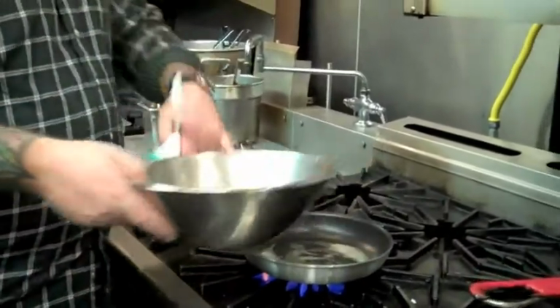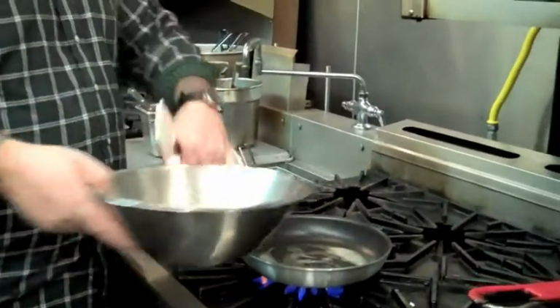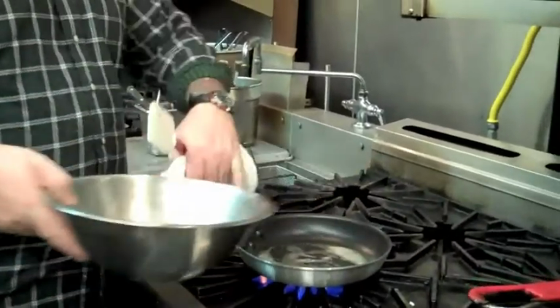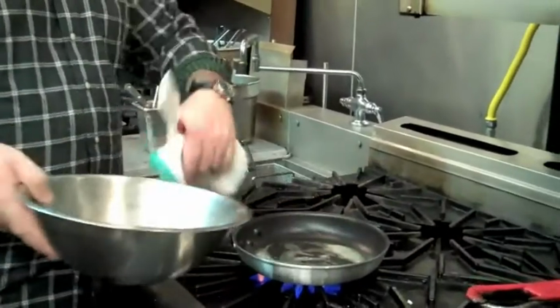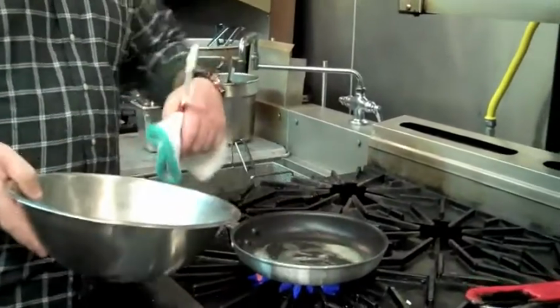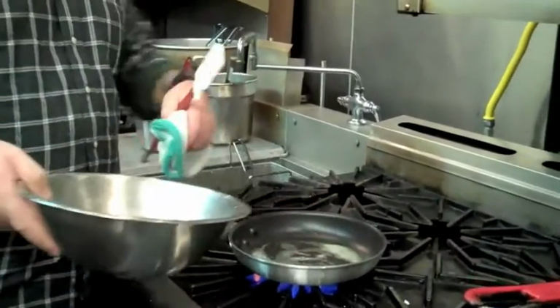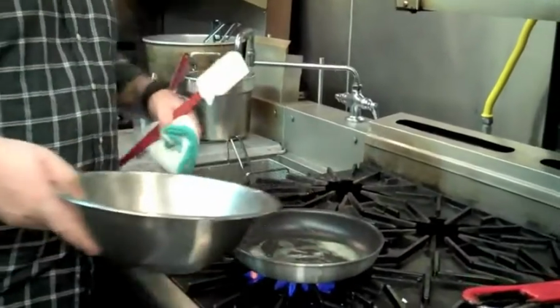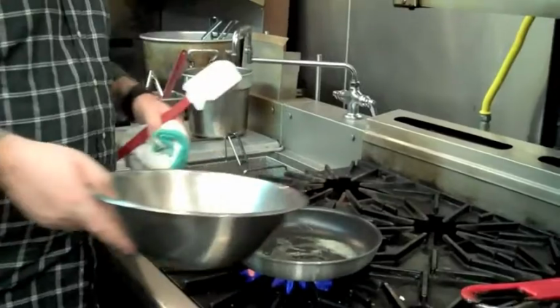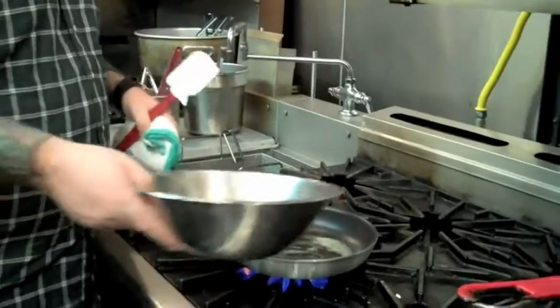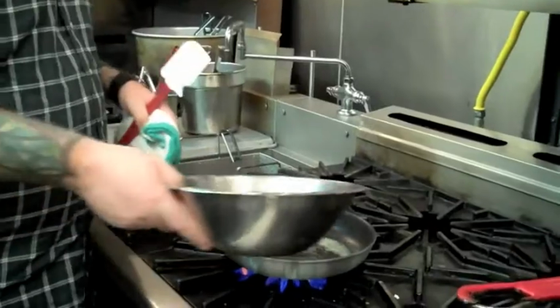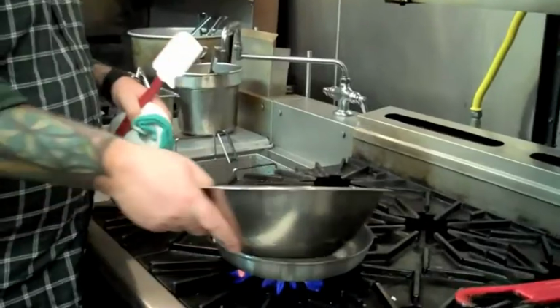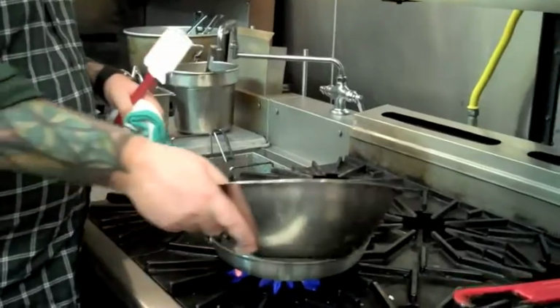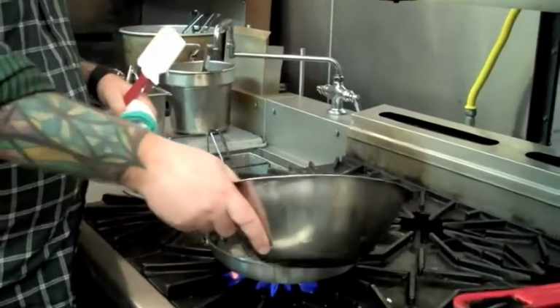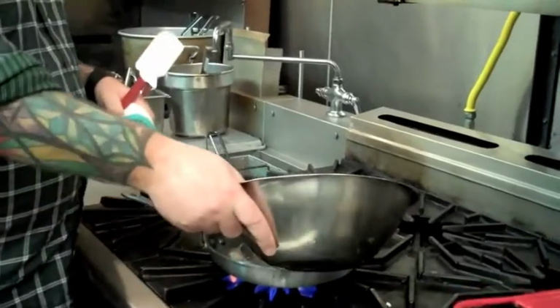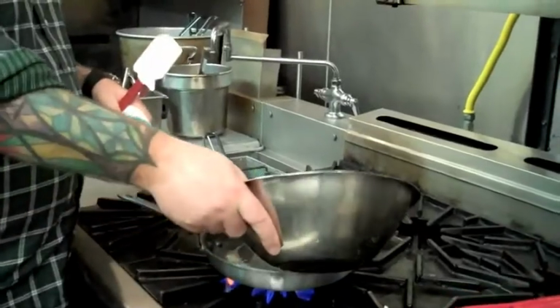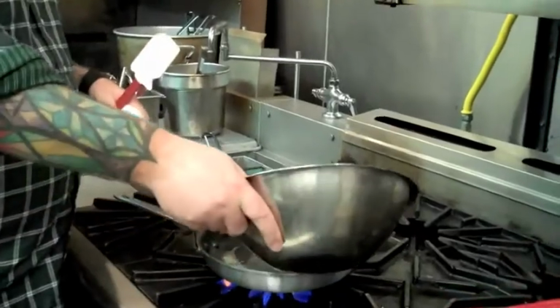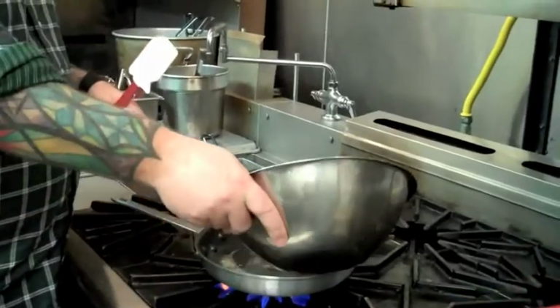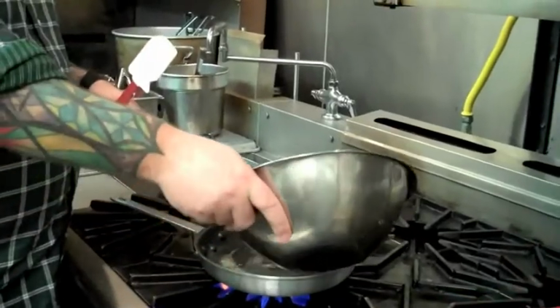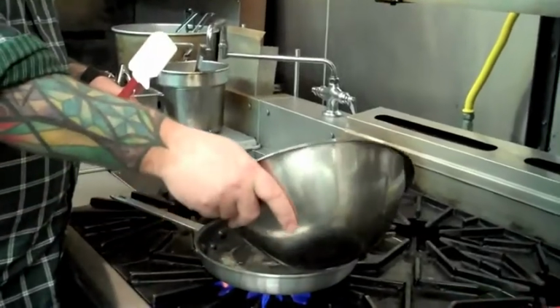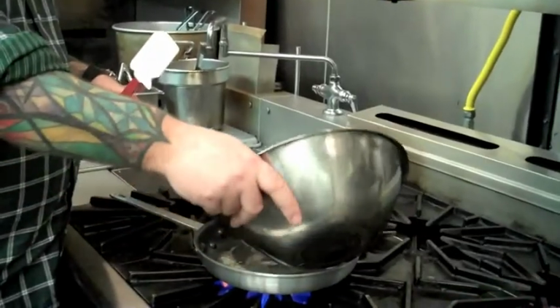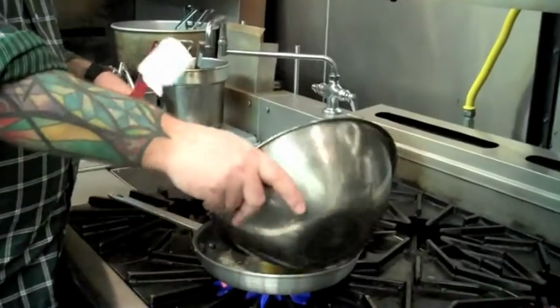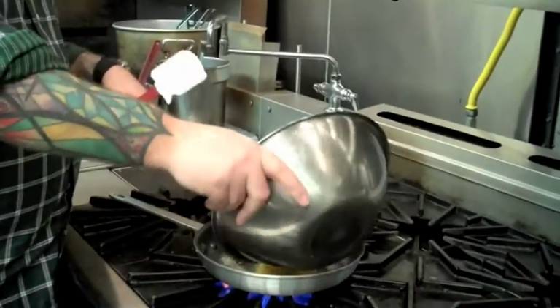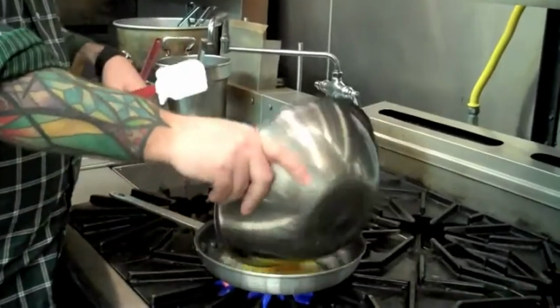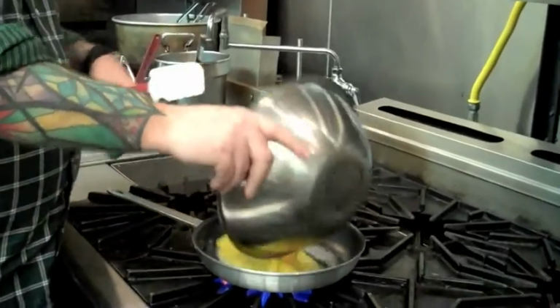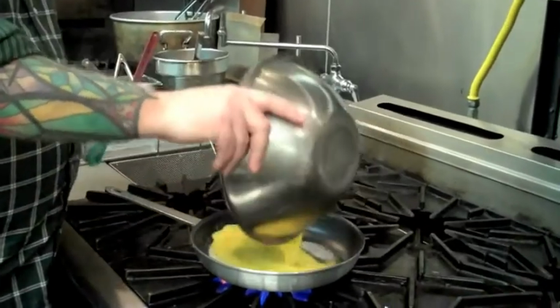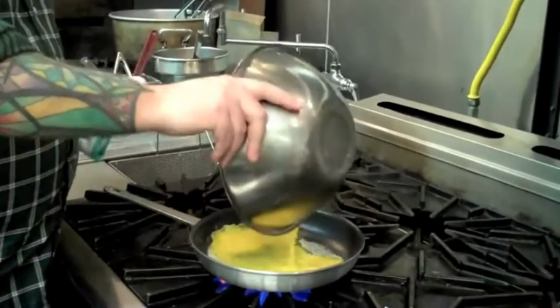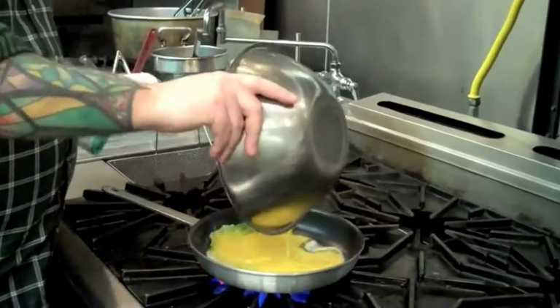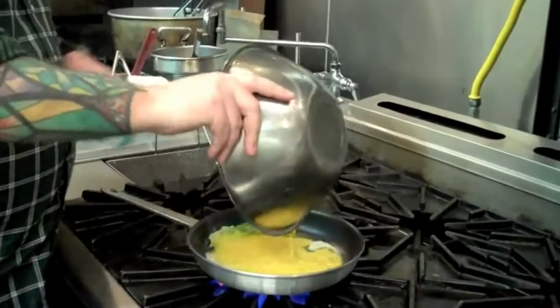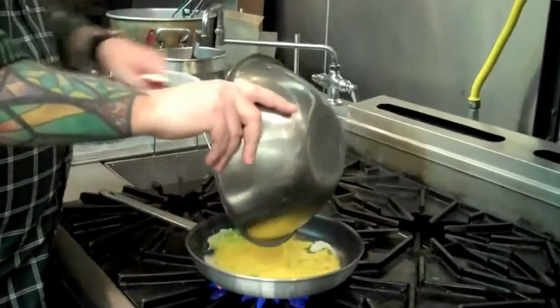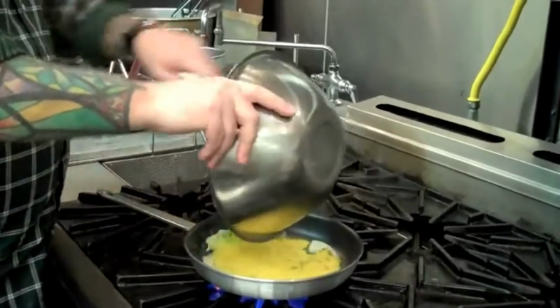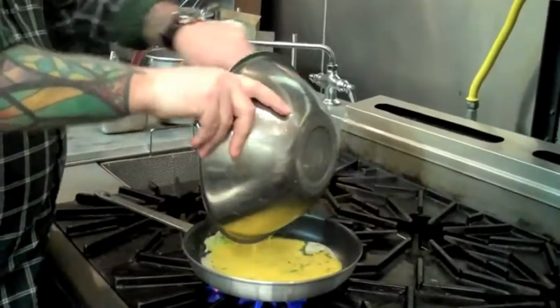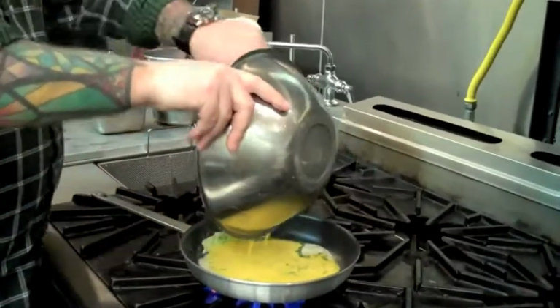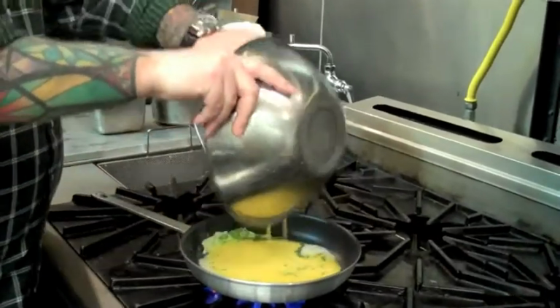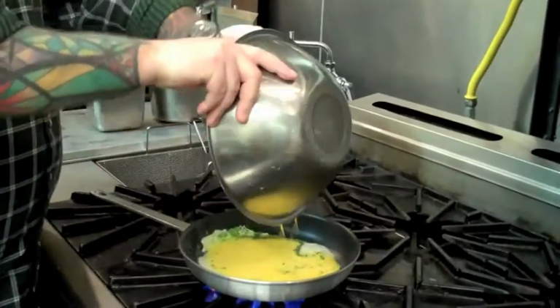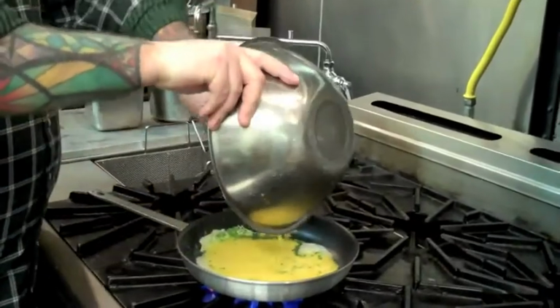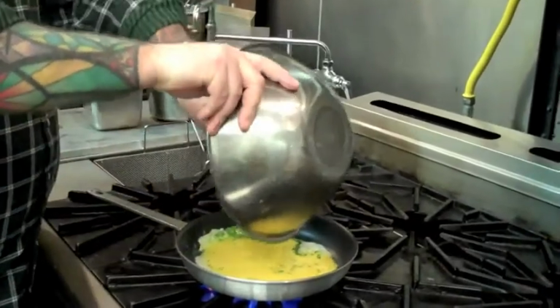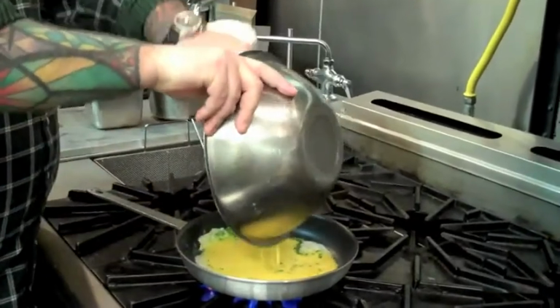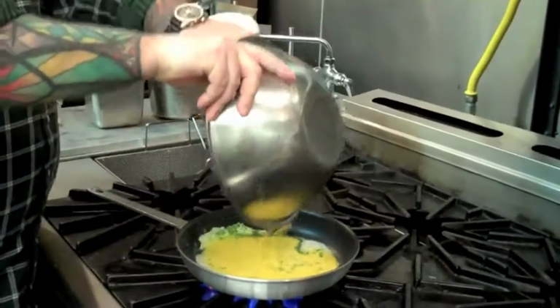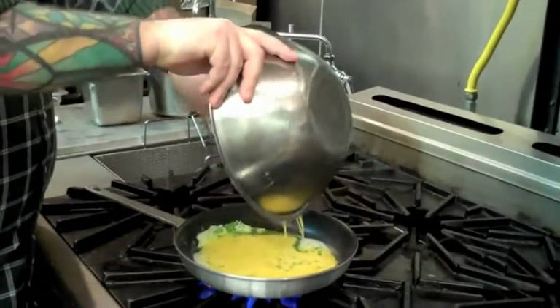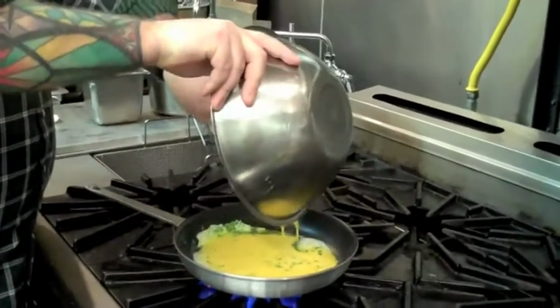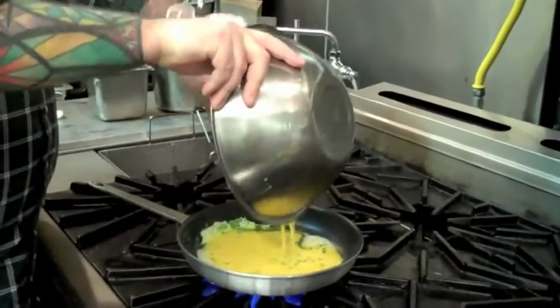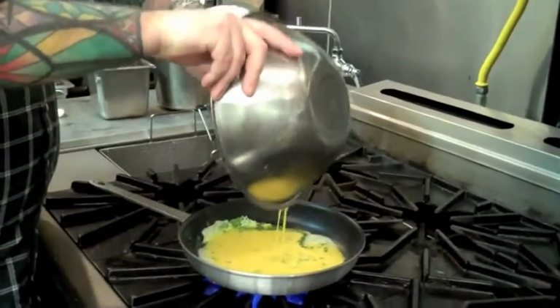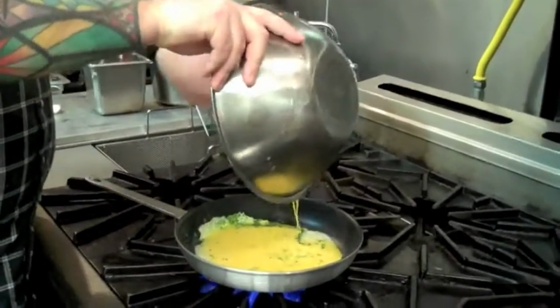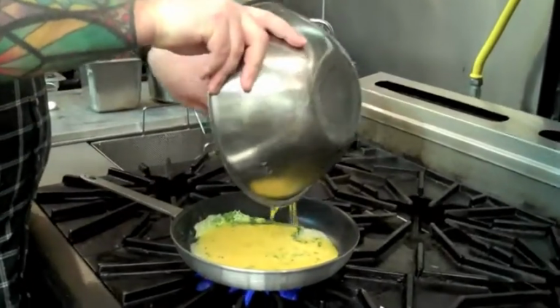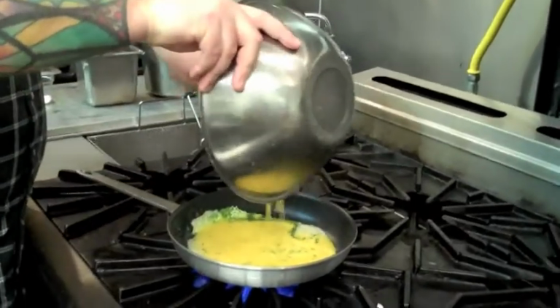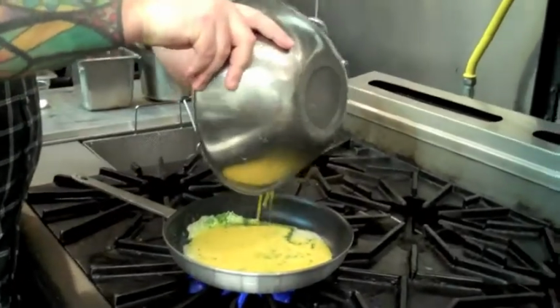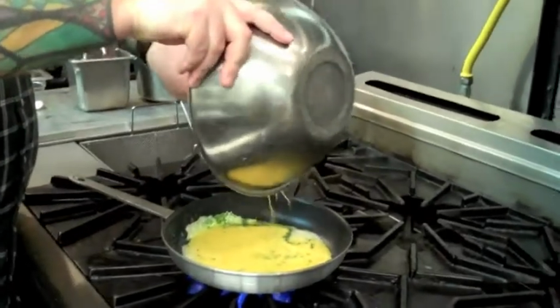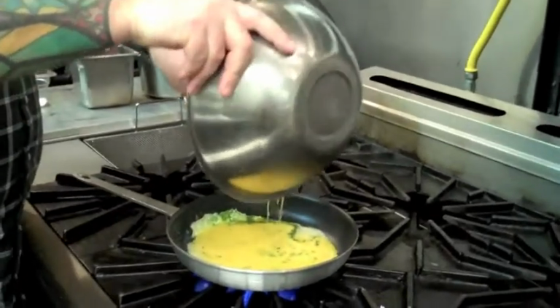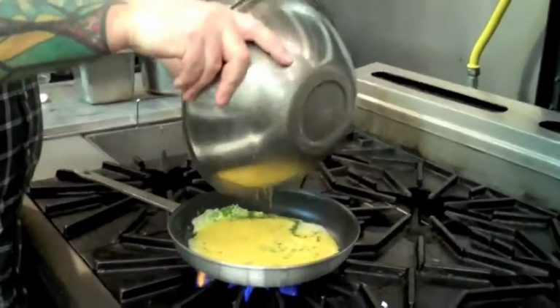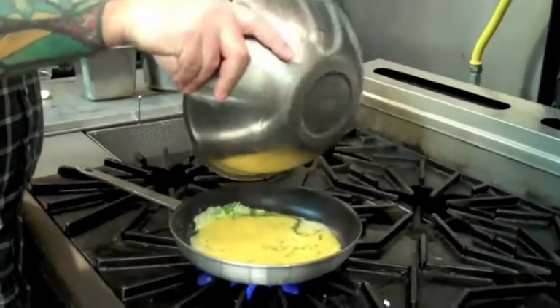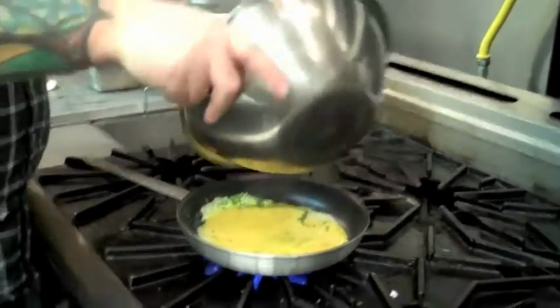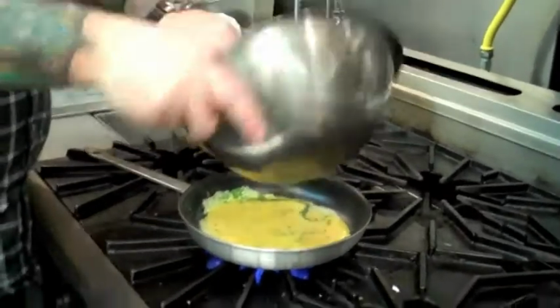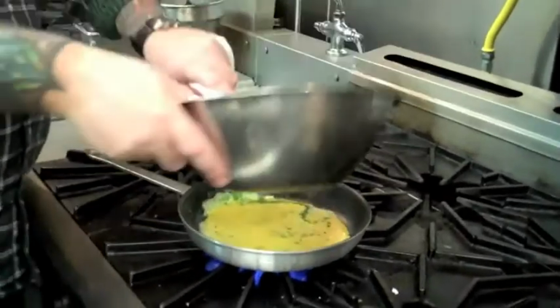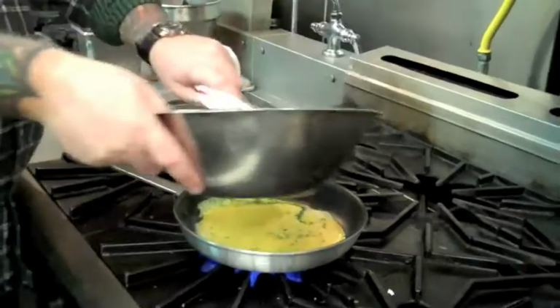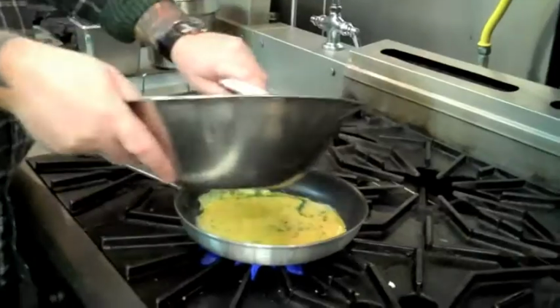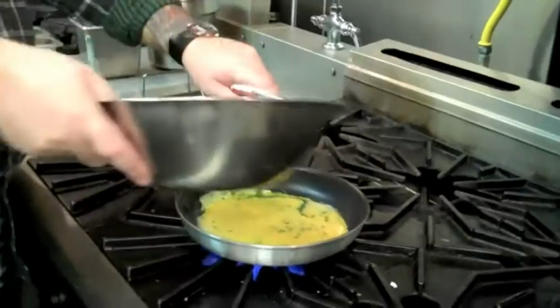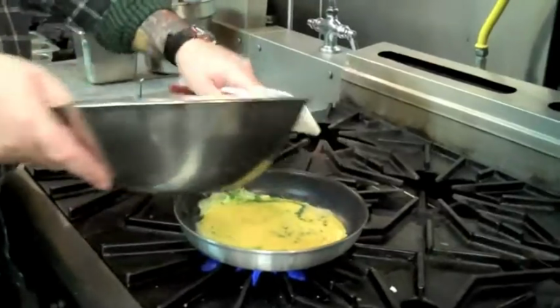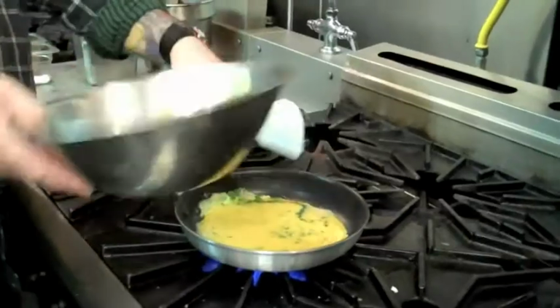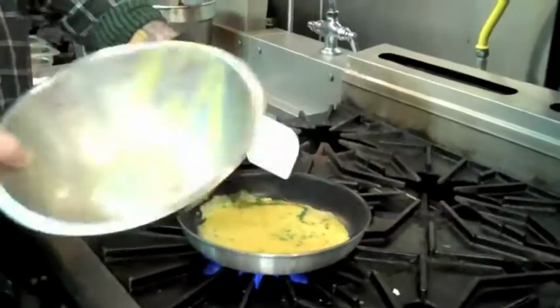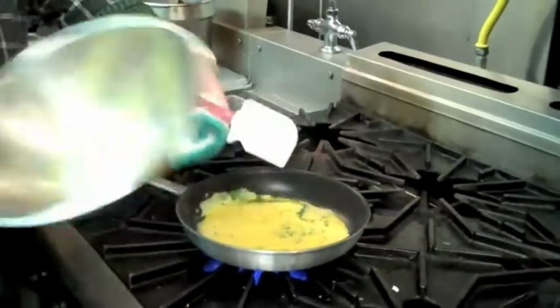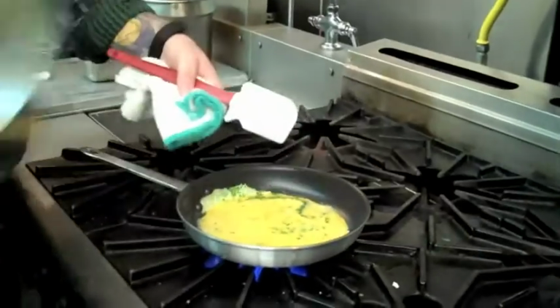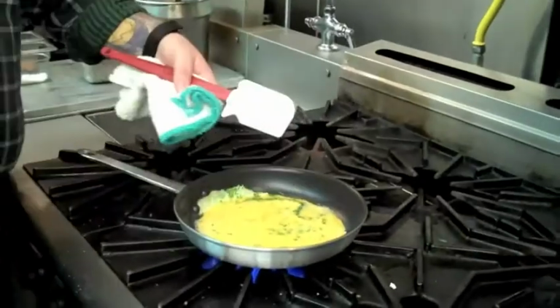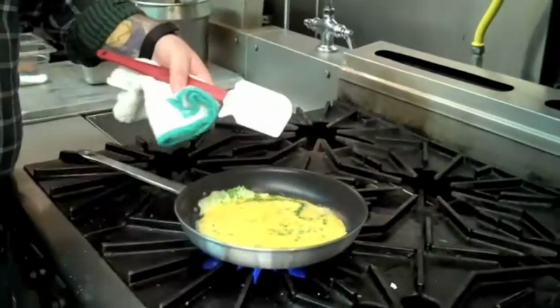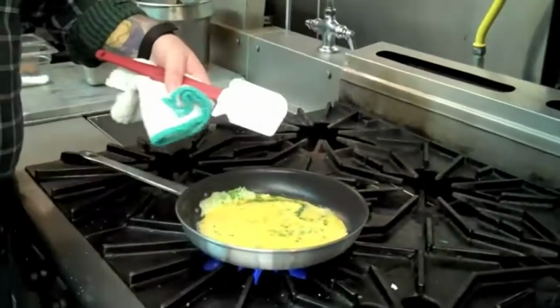The butter's just starting to foam. I'll throw the eggs in — there you go, into the bowl.